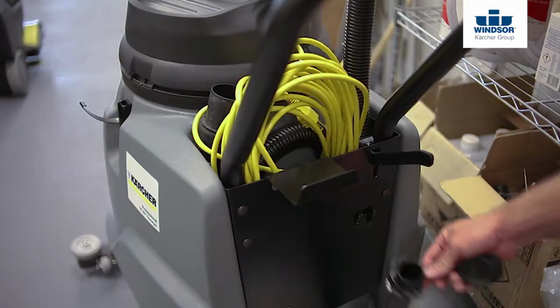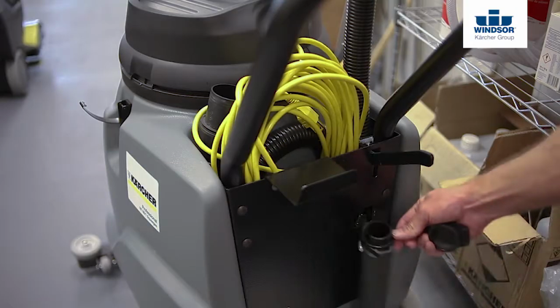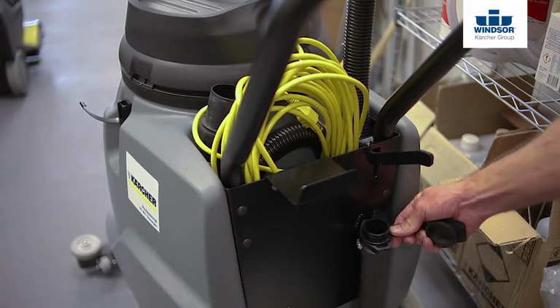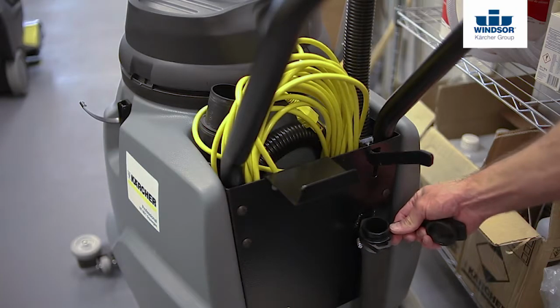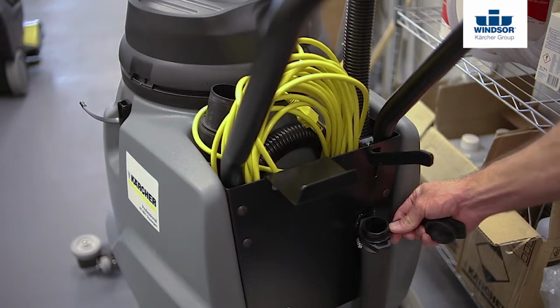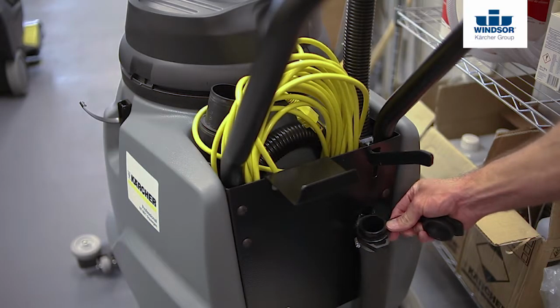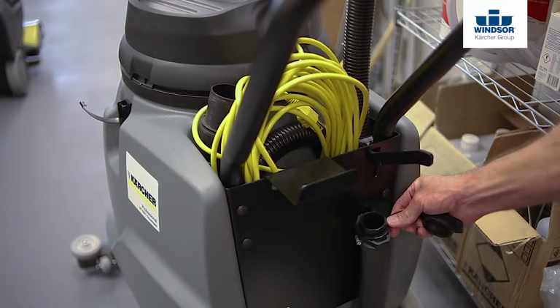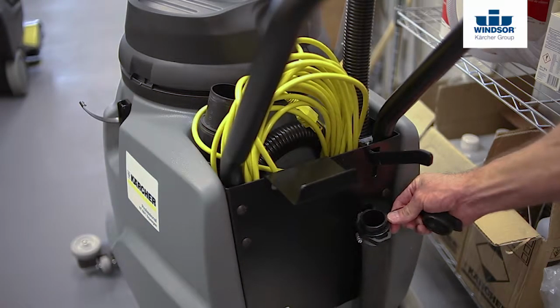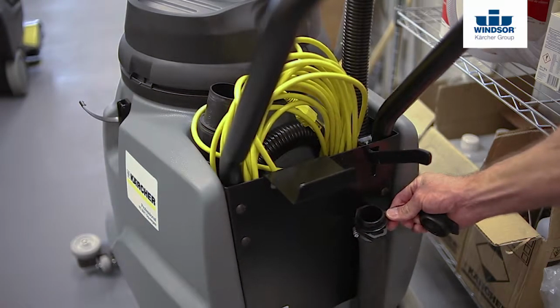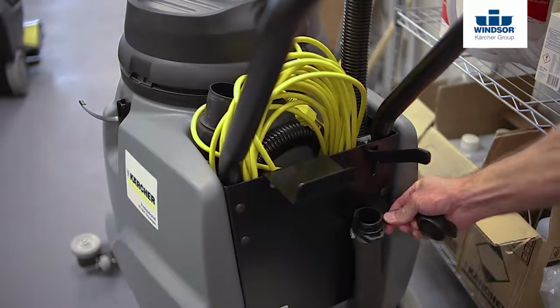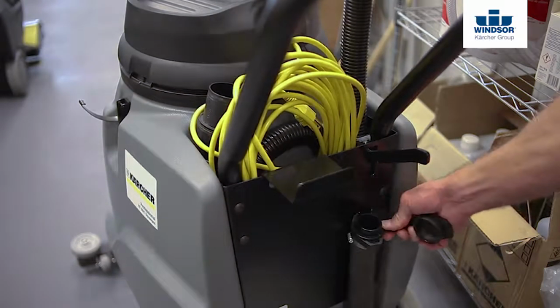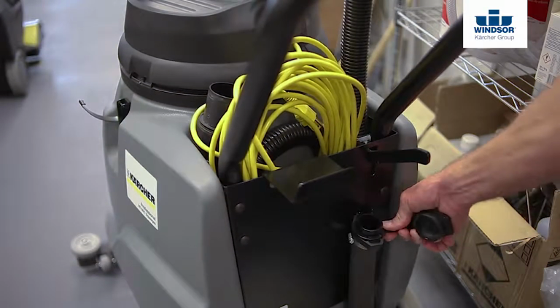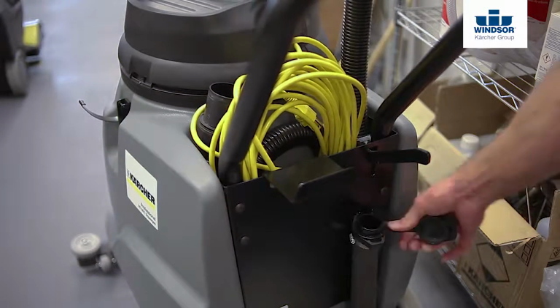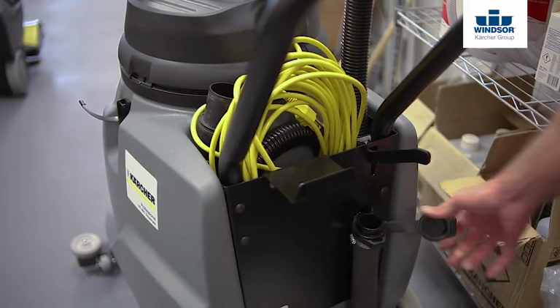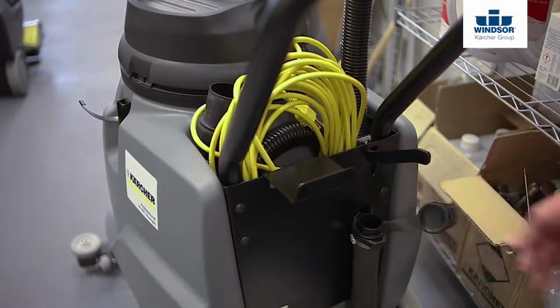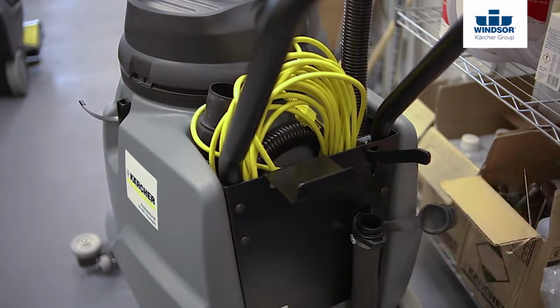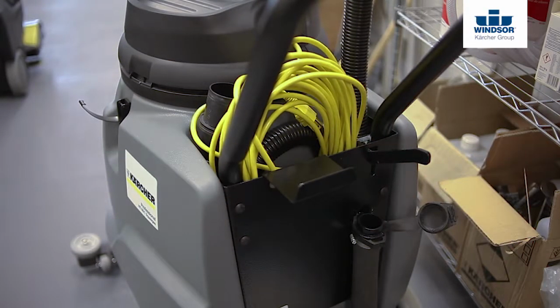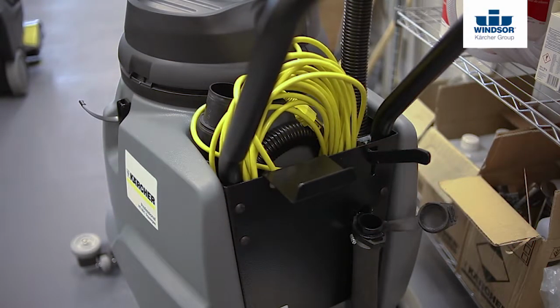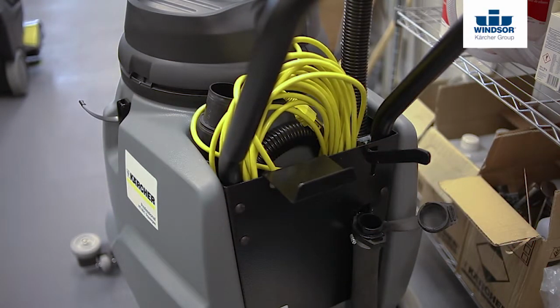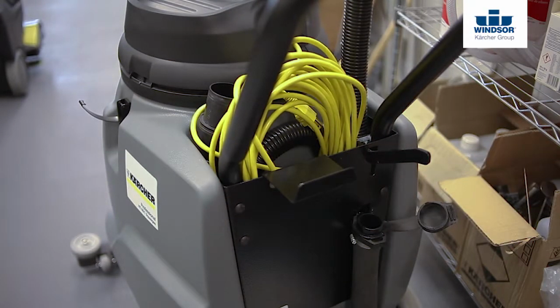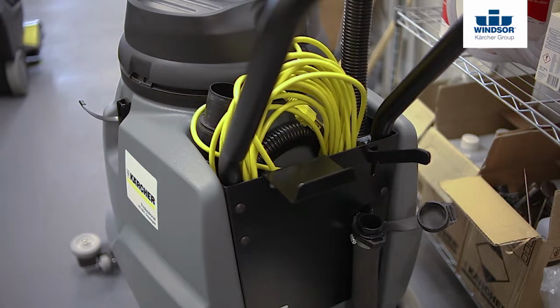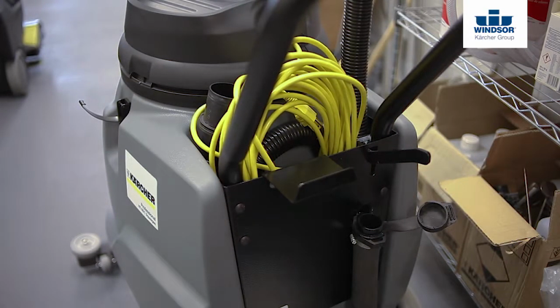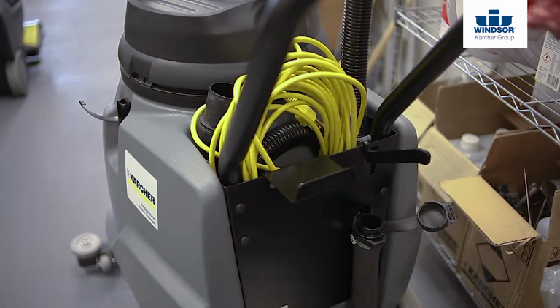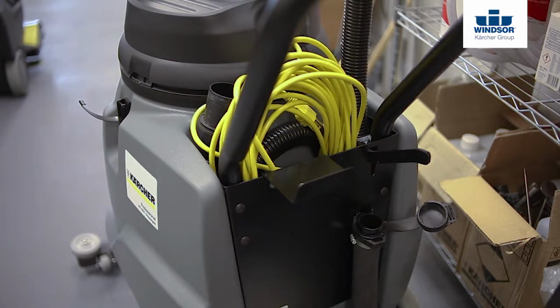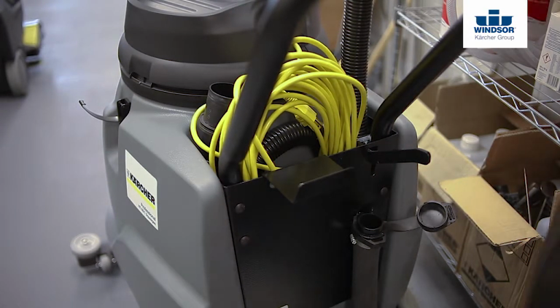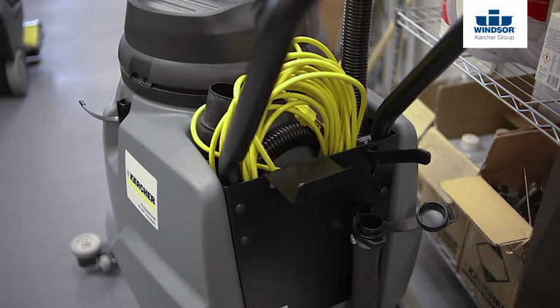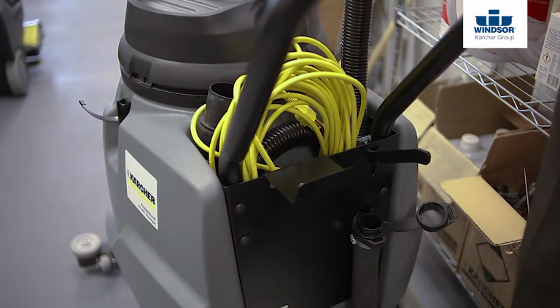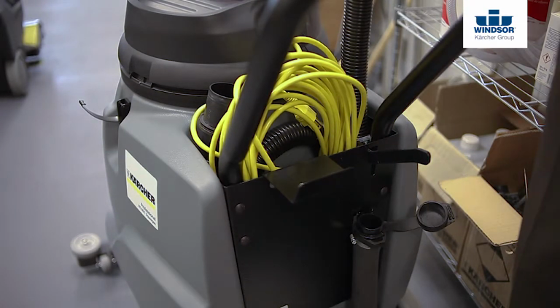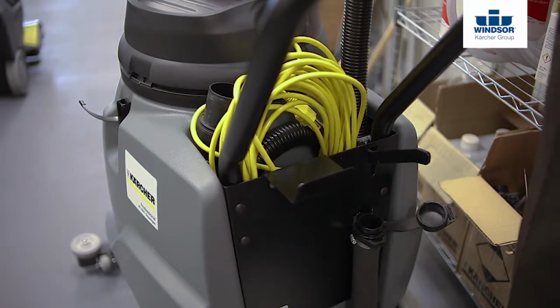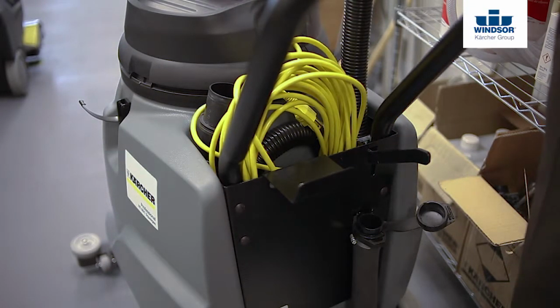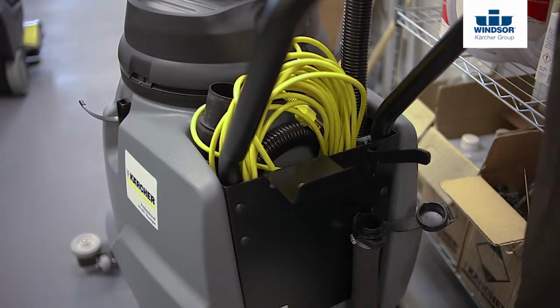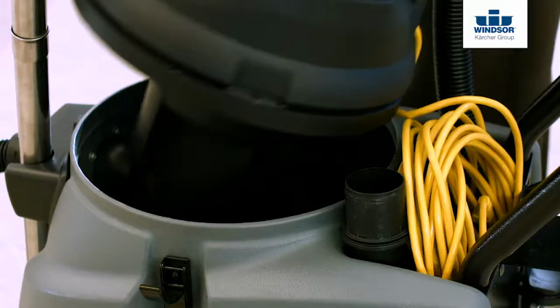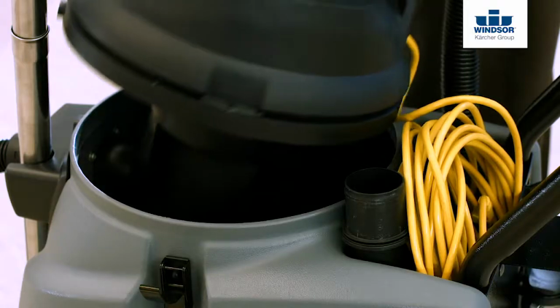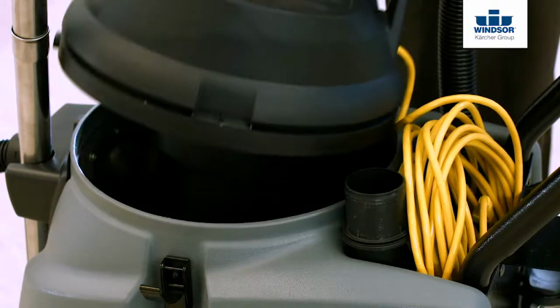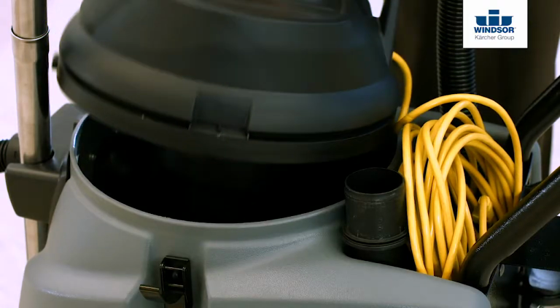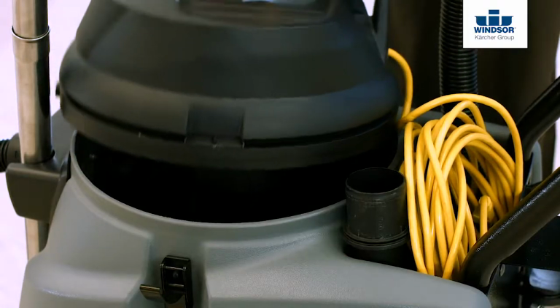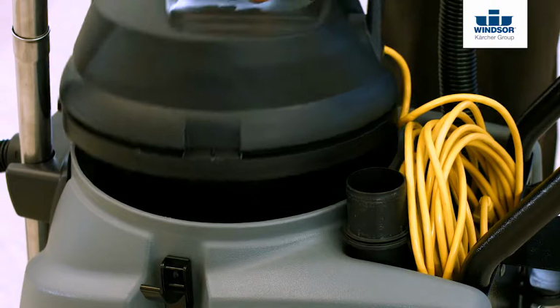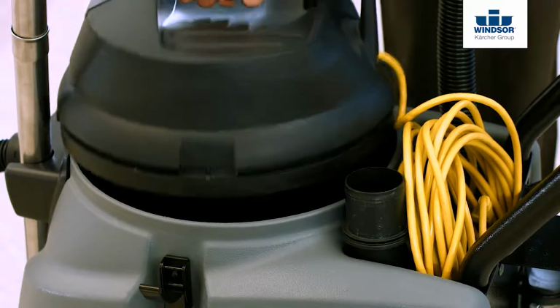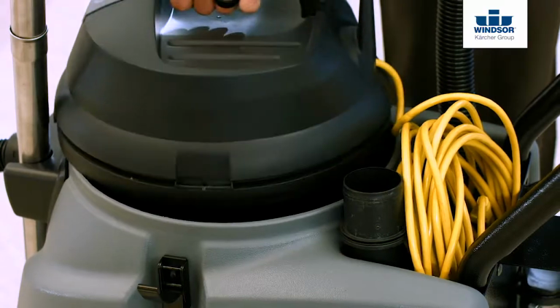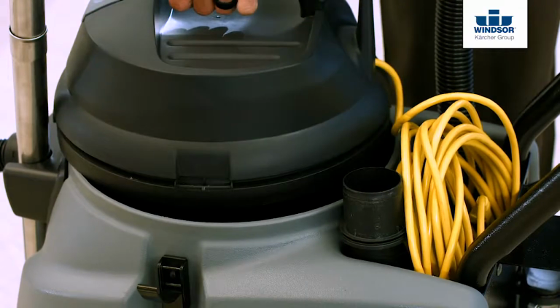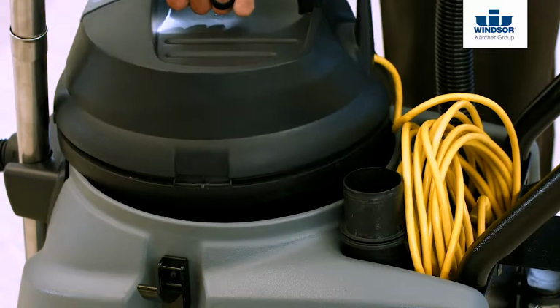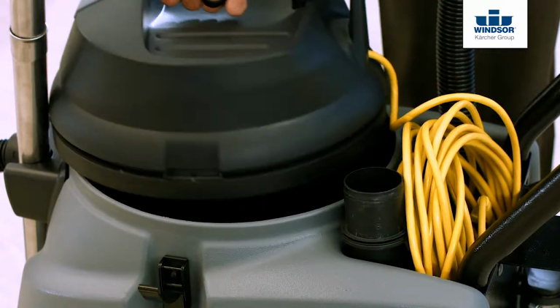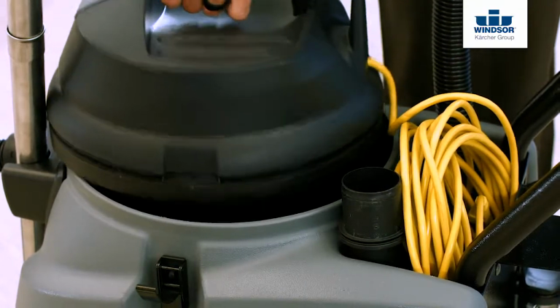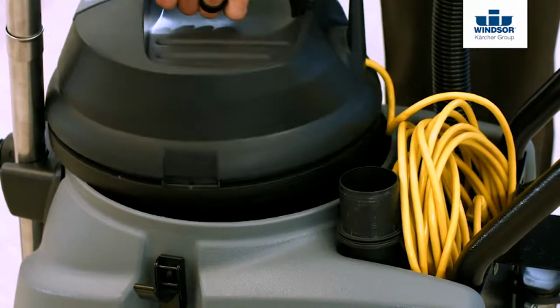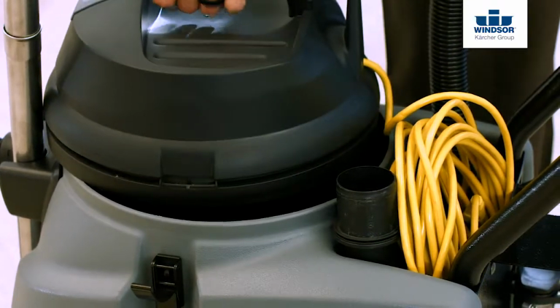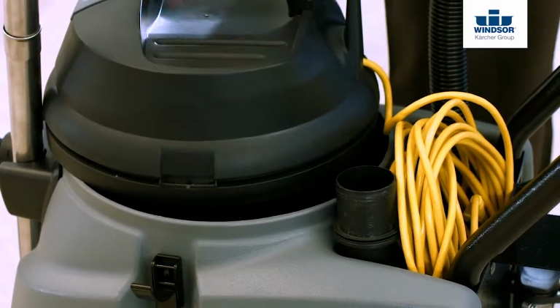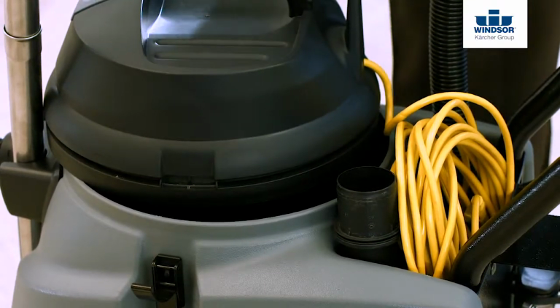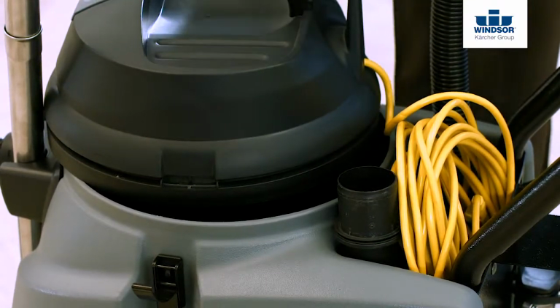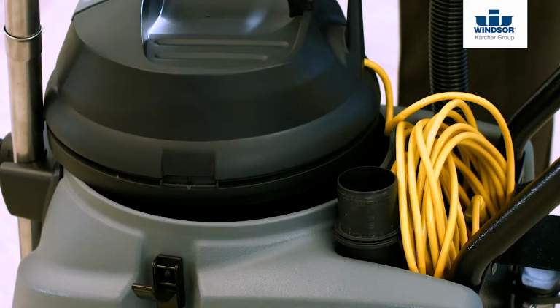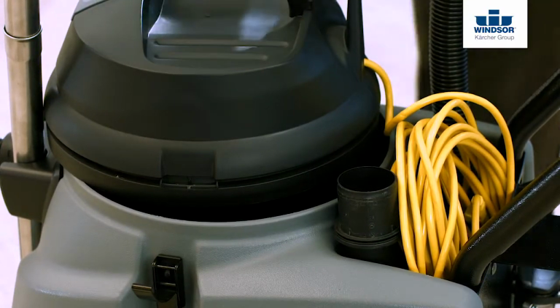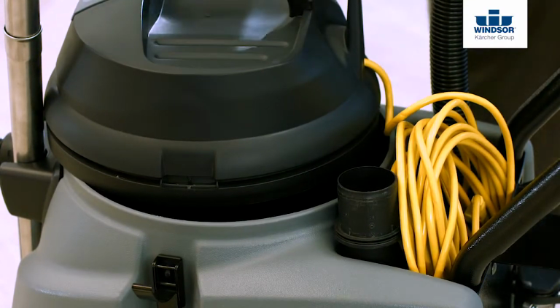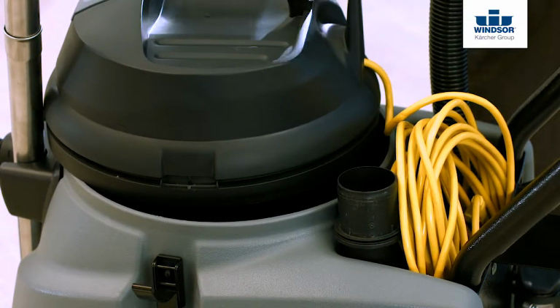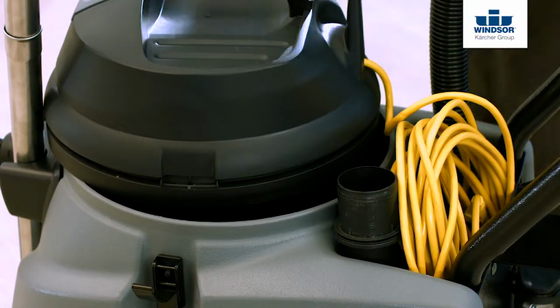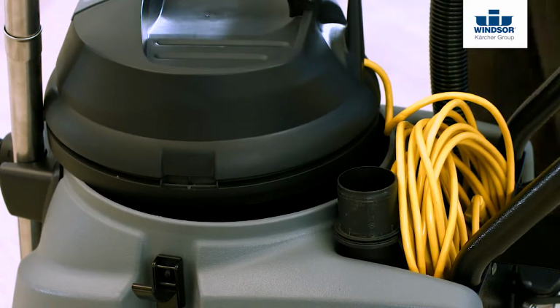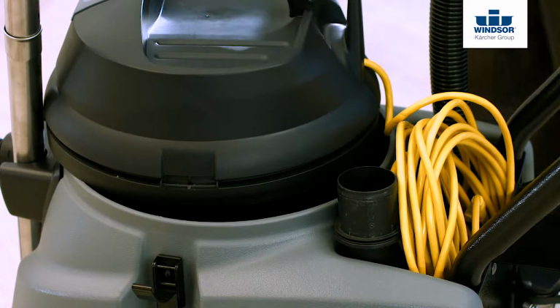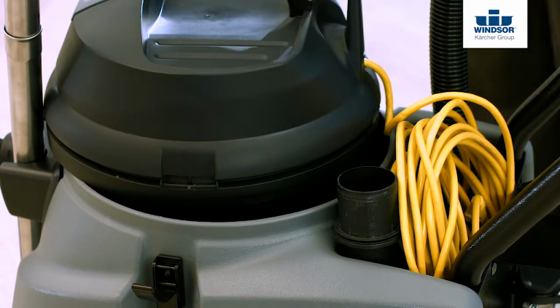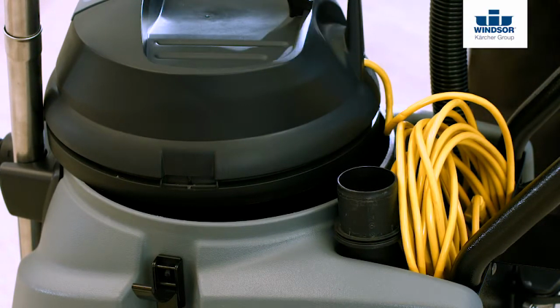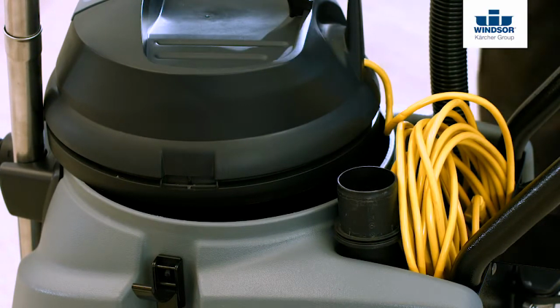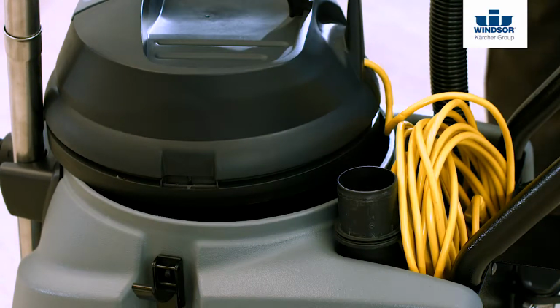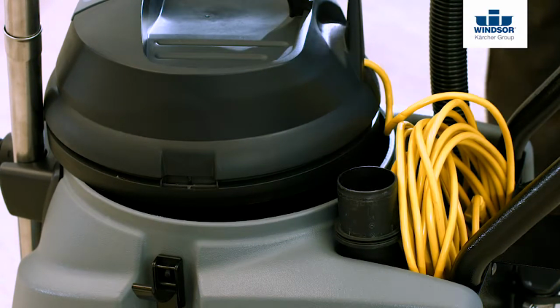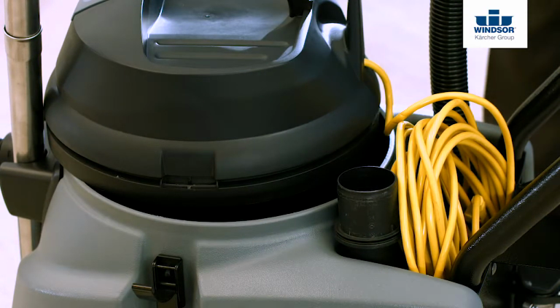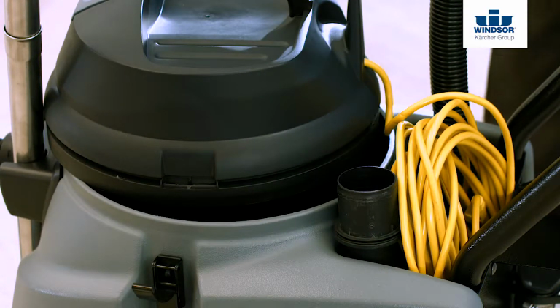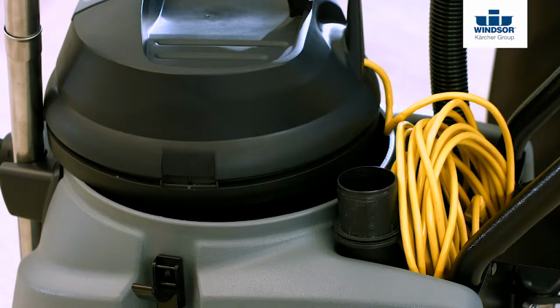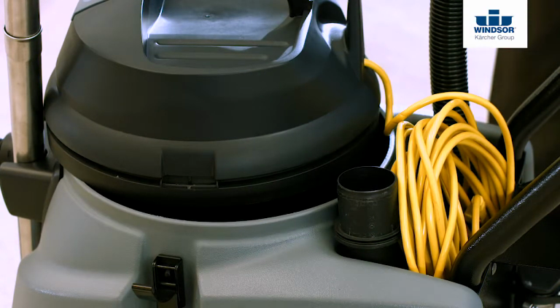It's also a good idea to leave the recovery drain hose cap off. It's also a good idea to keep the lid cracked, that way the unit can completely dry.